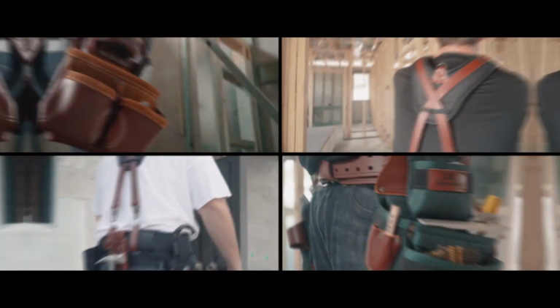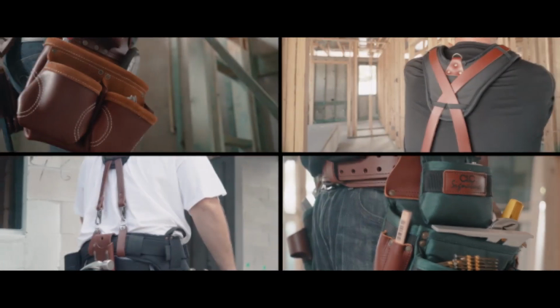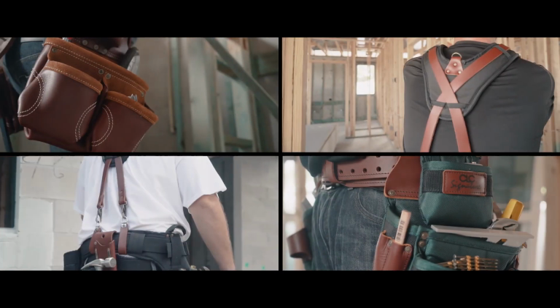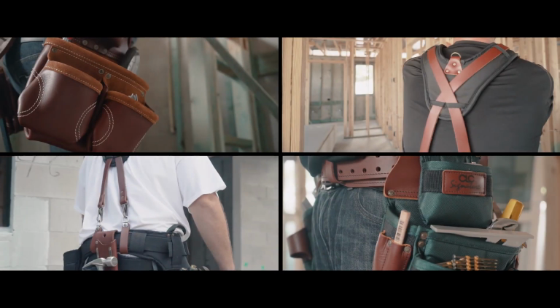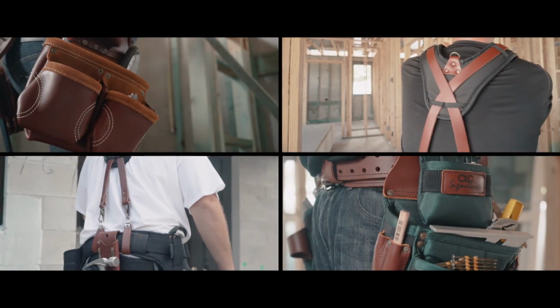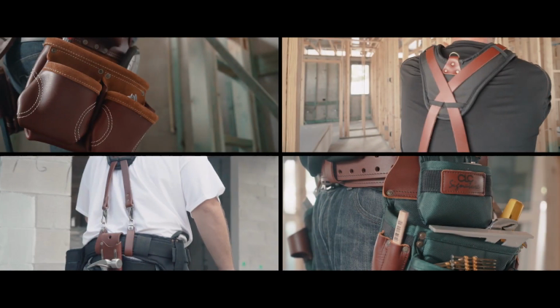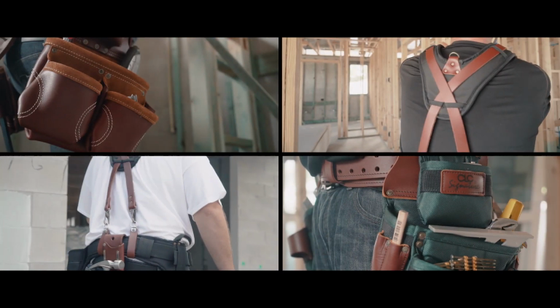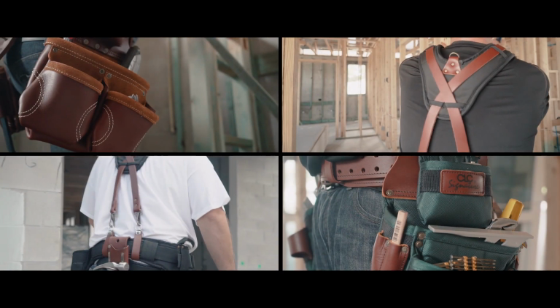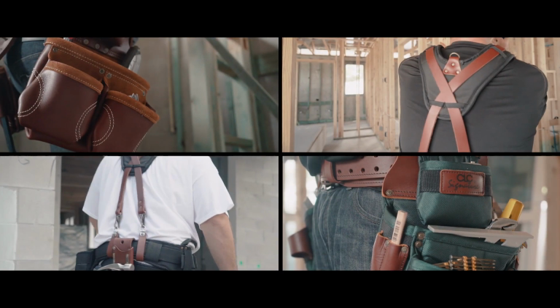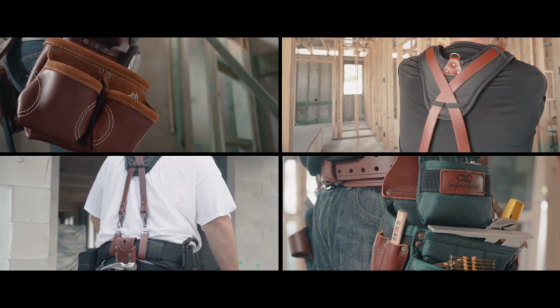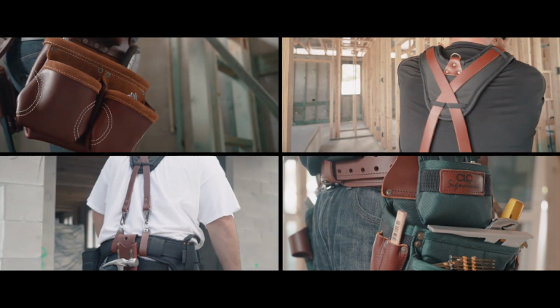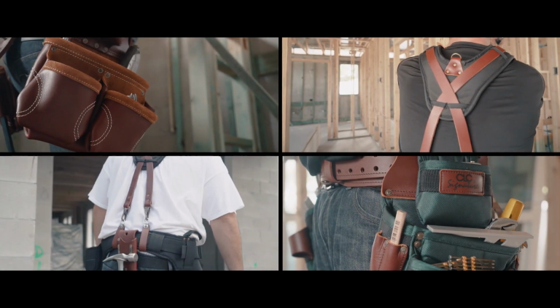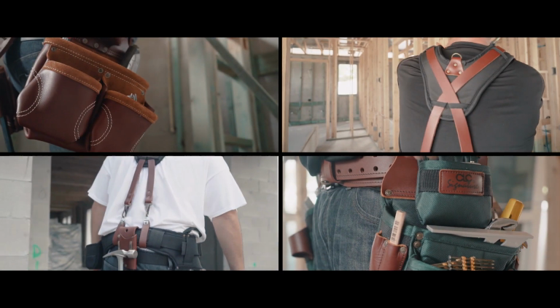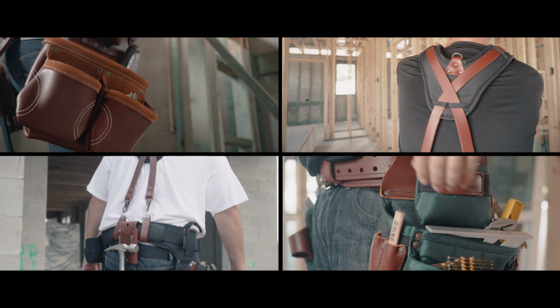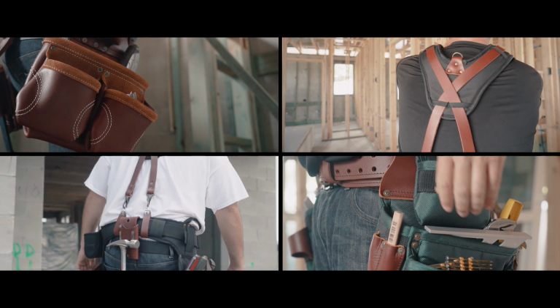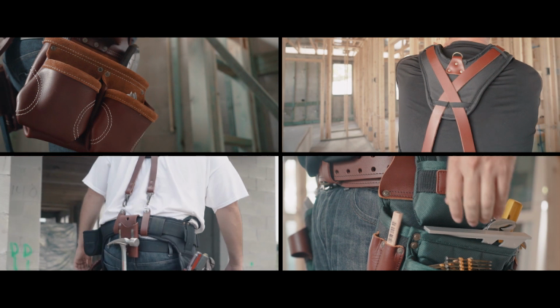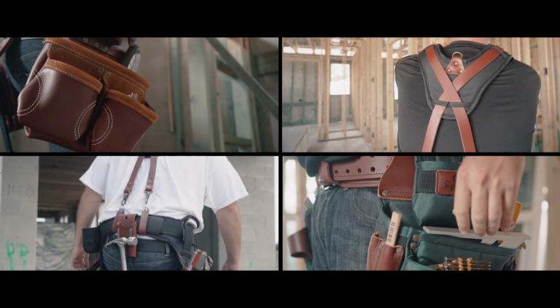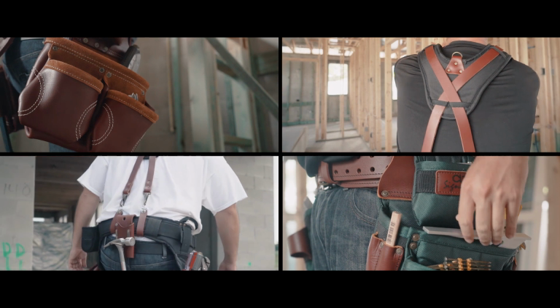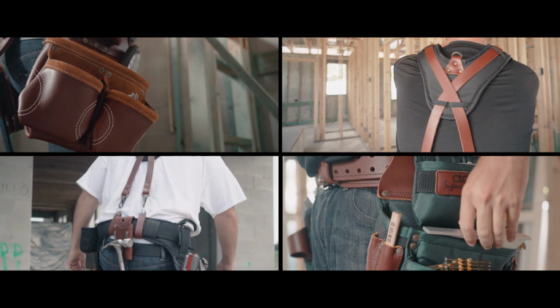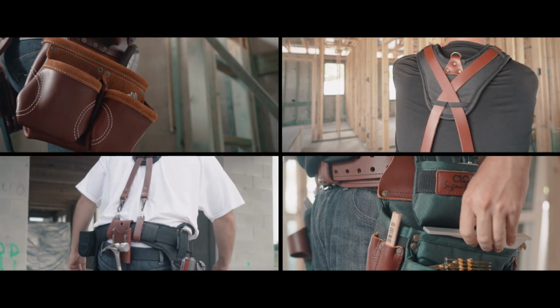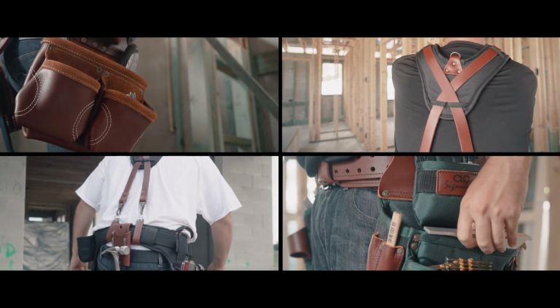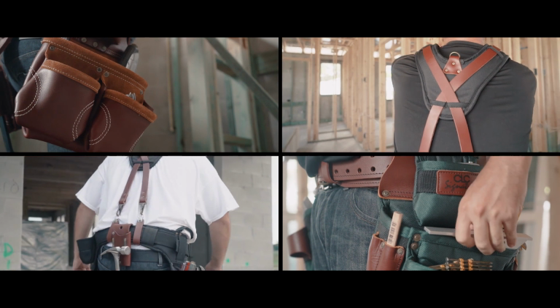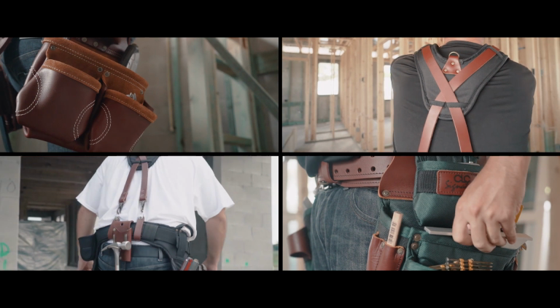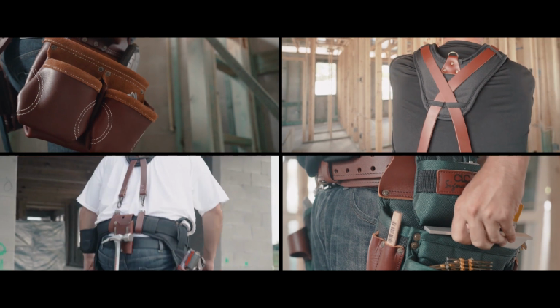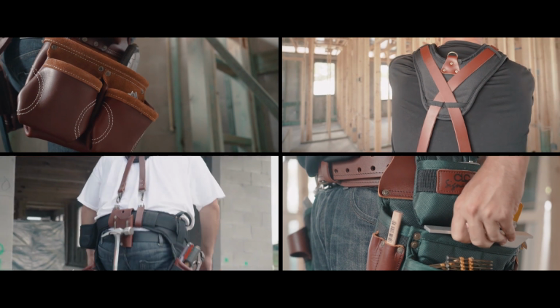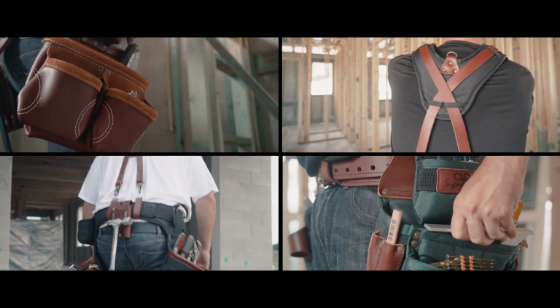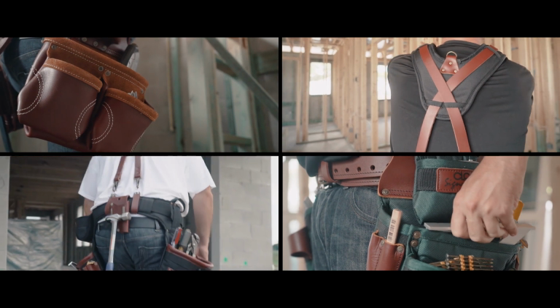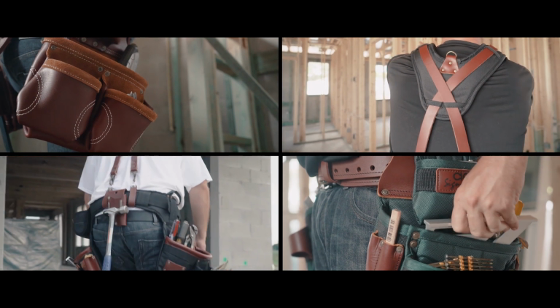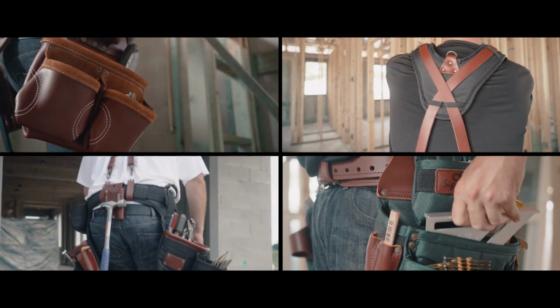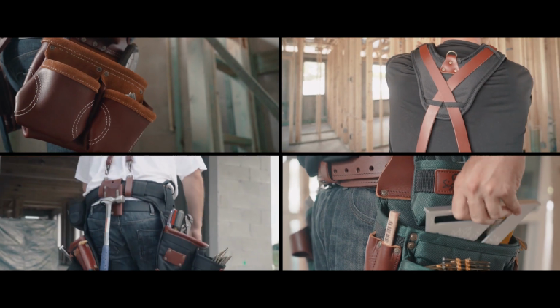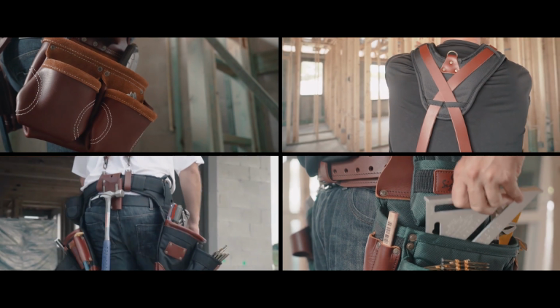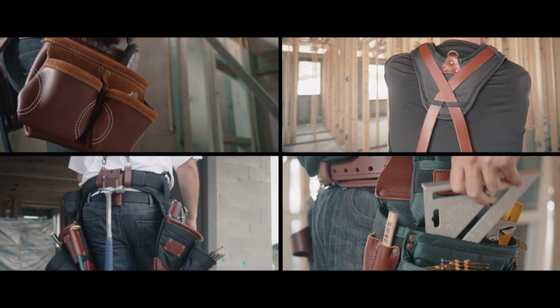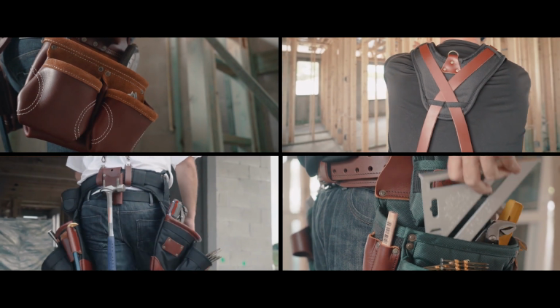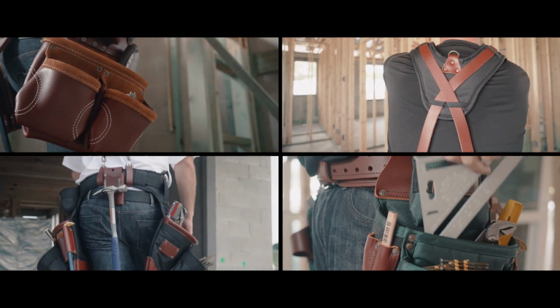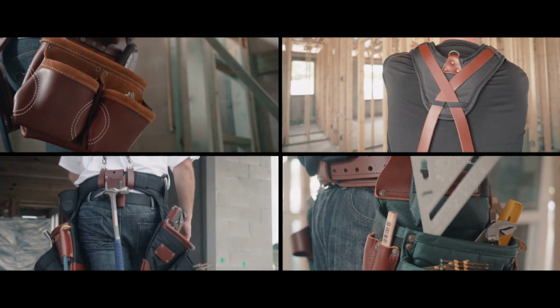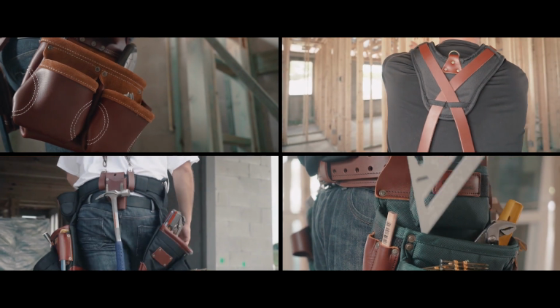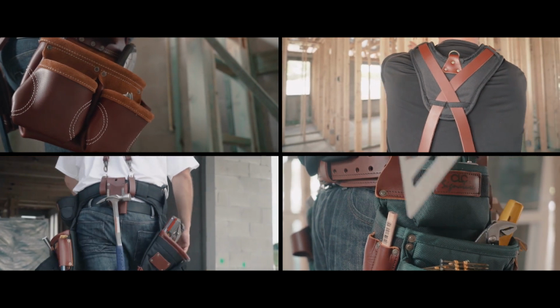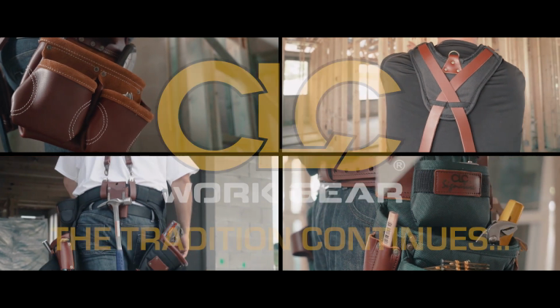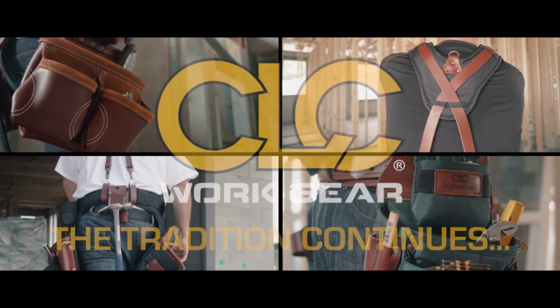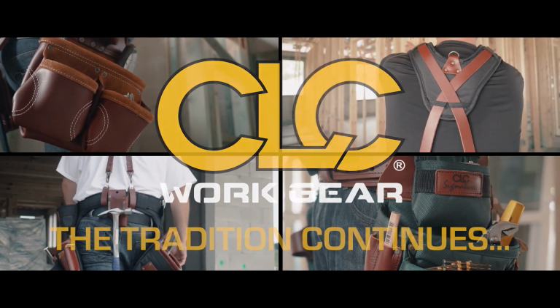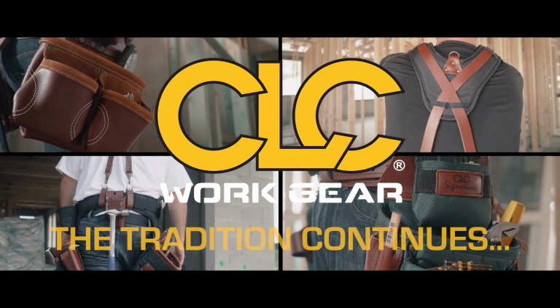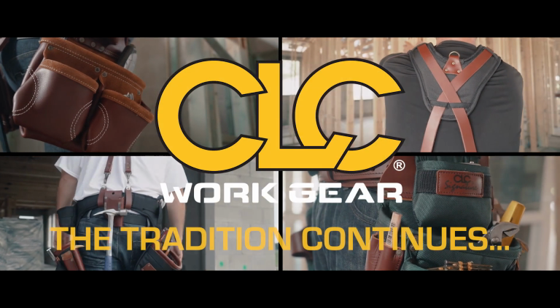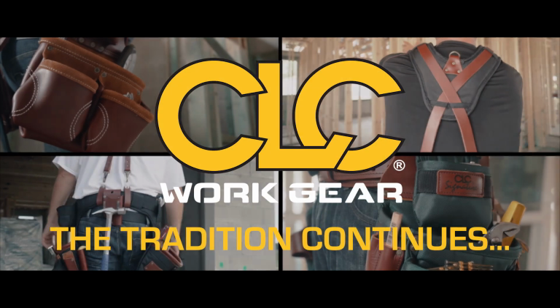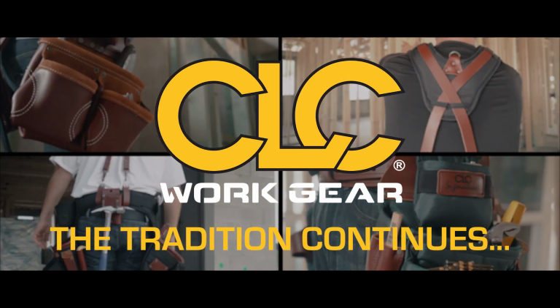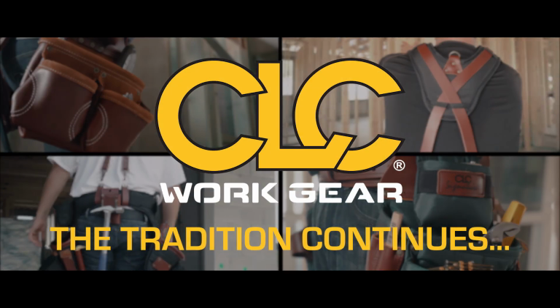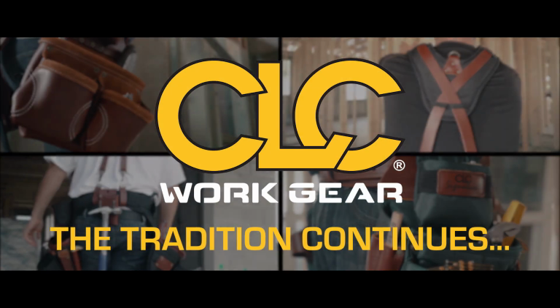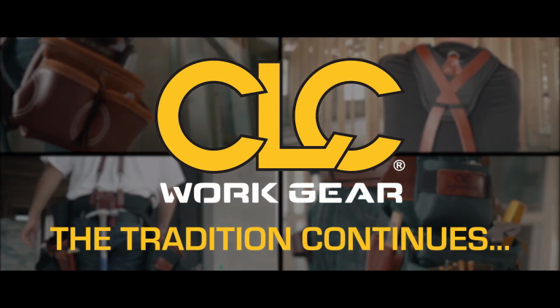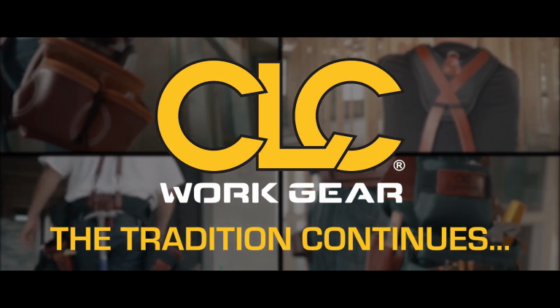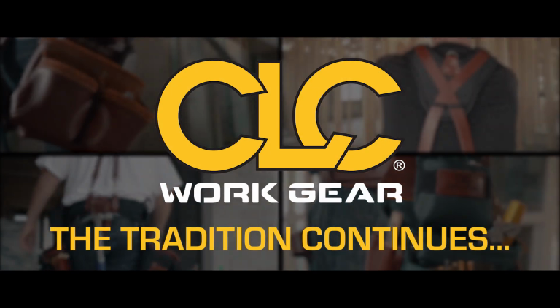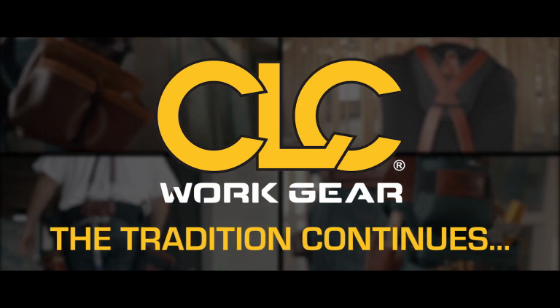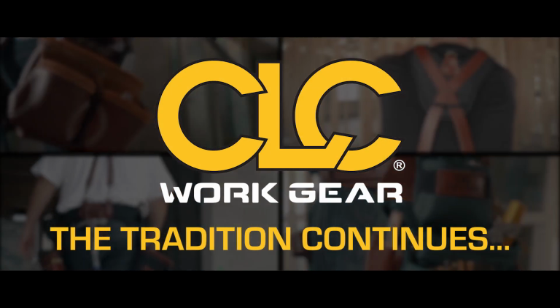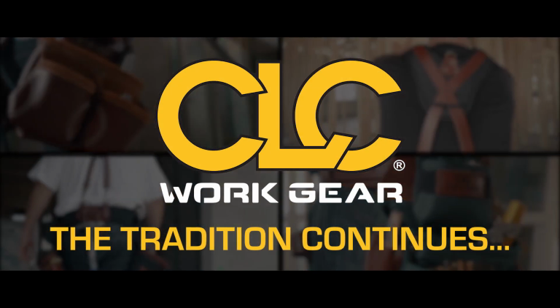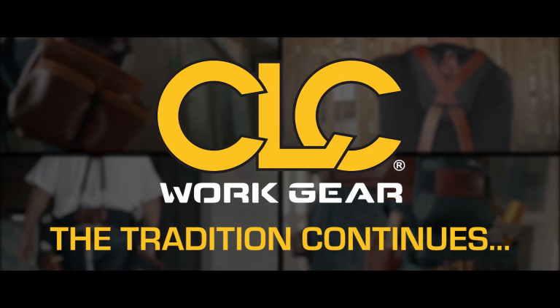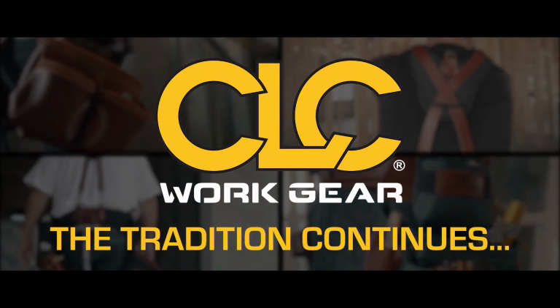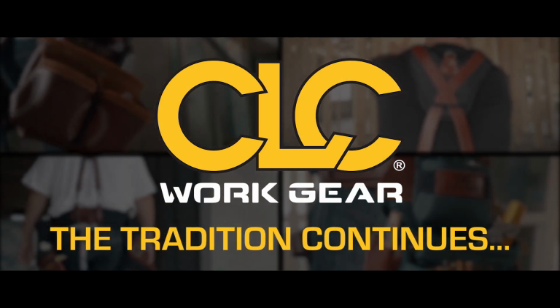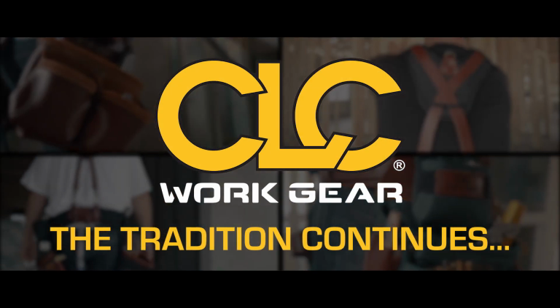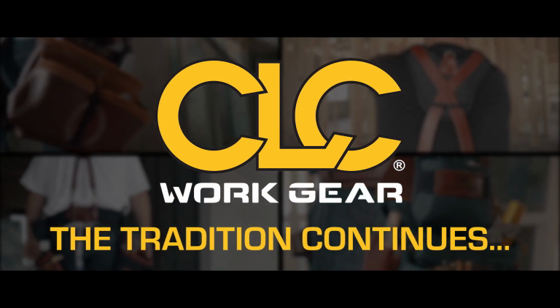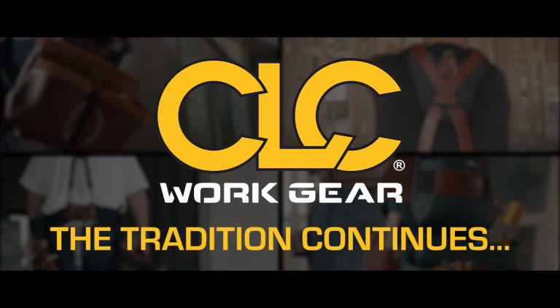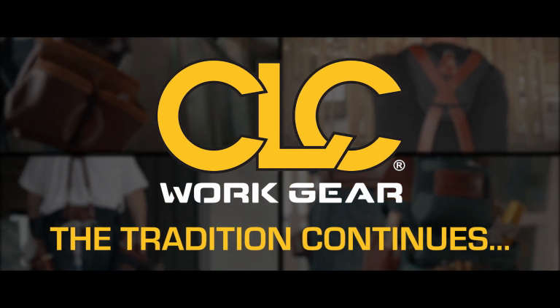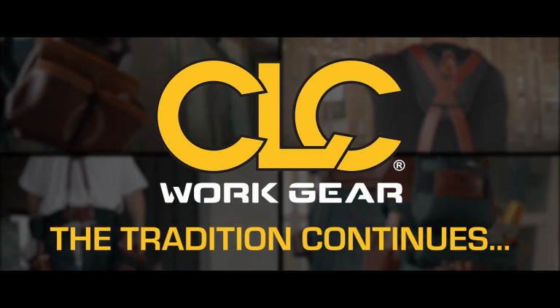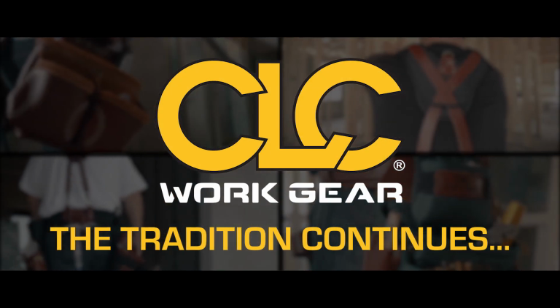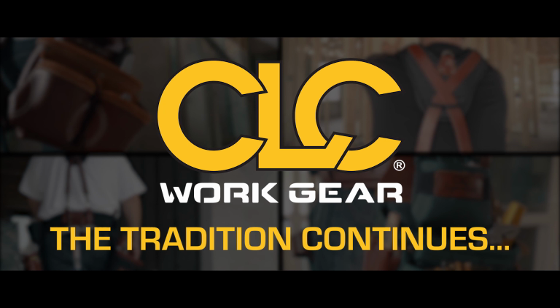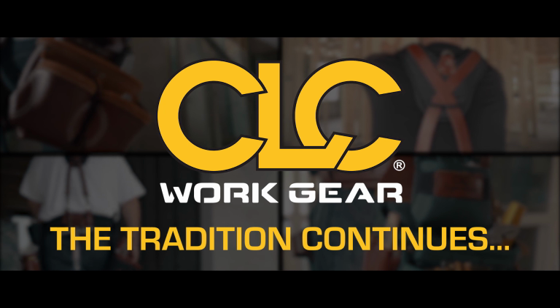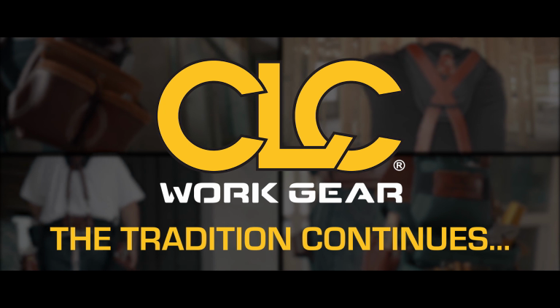CLC Signature Elite Series Framing Aprons, Combos, Pouches, and Accessories. The Tradition Continues.